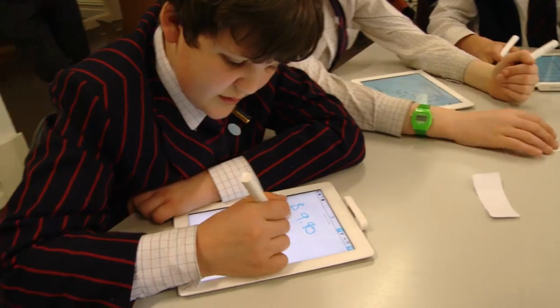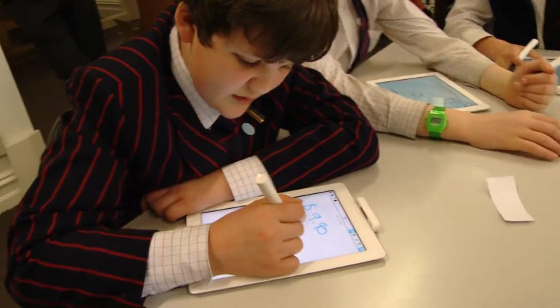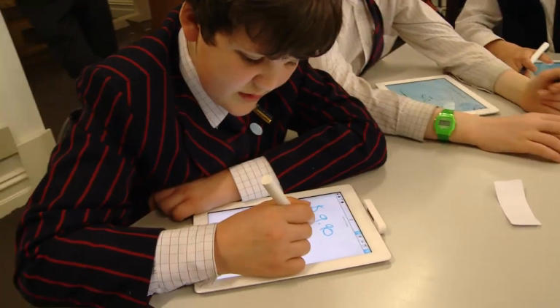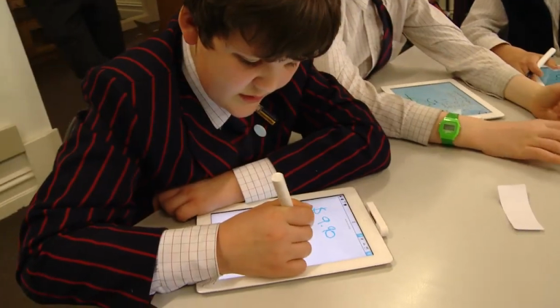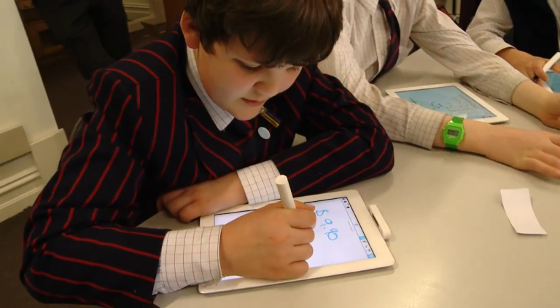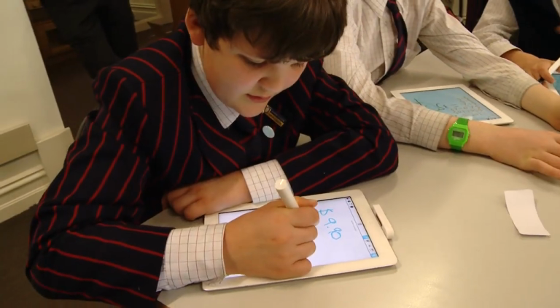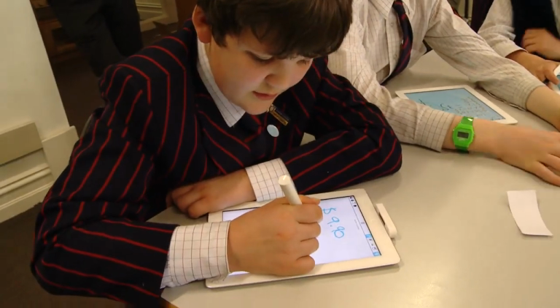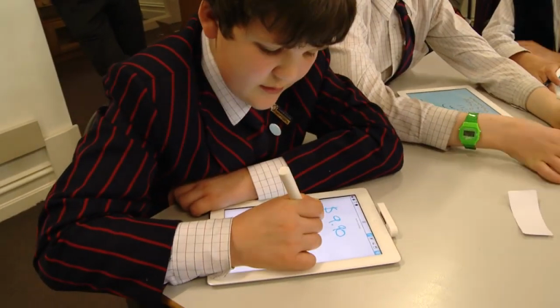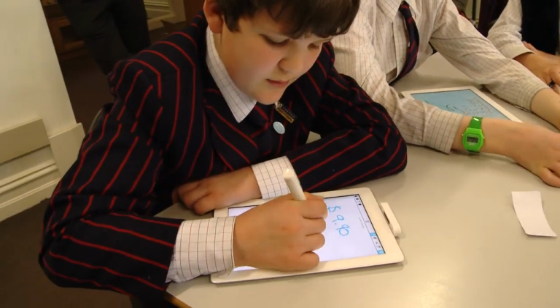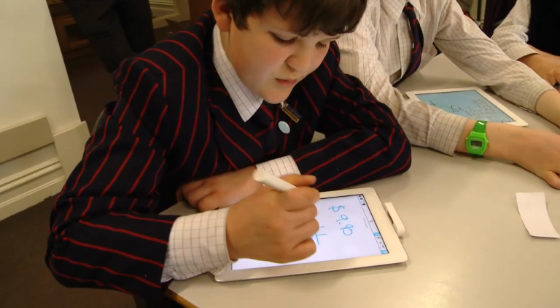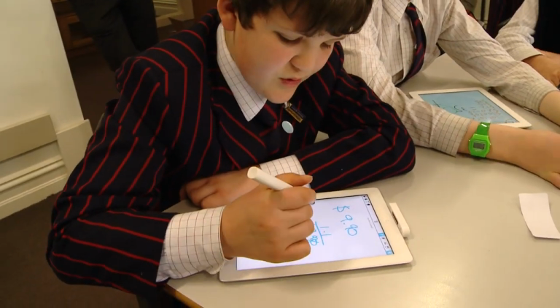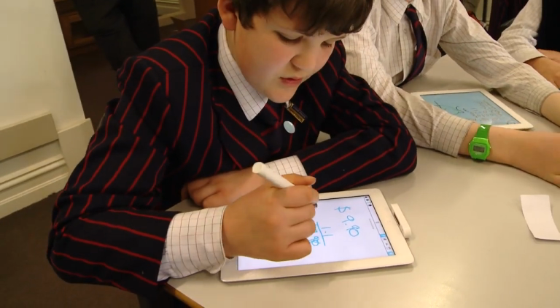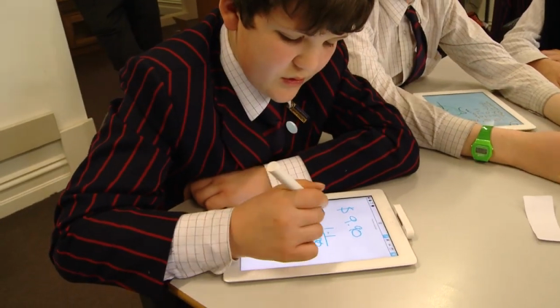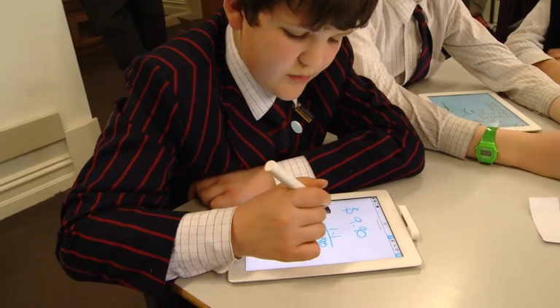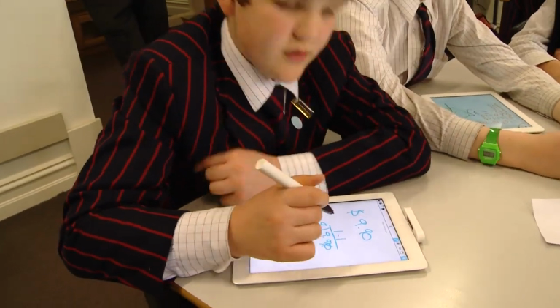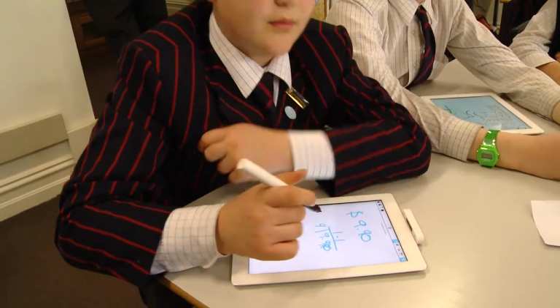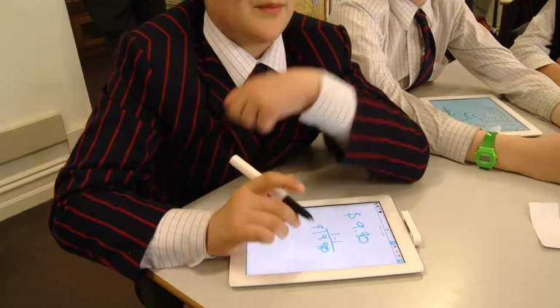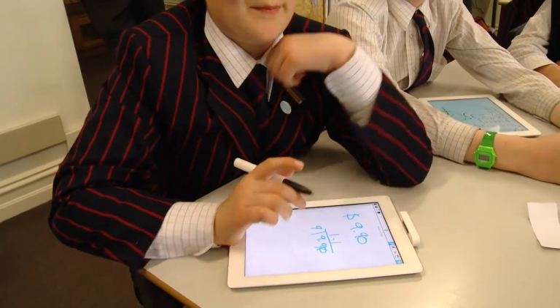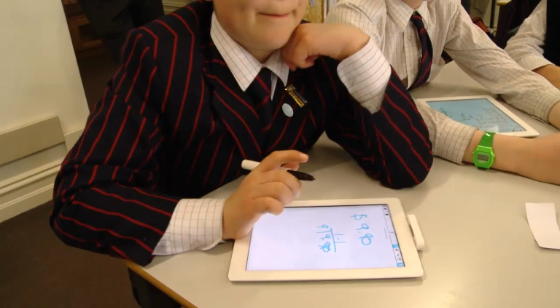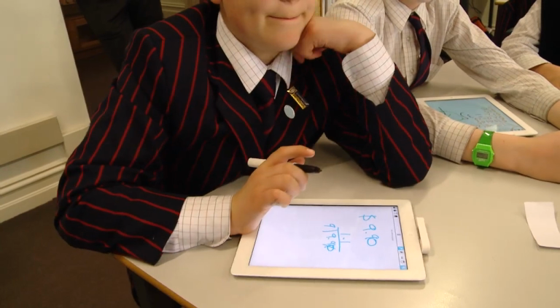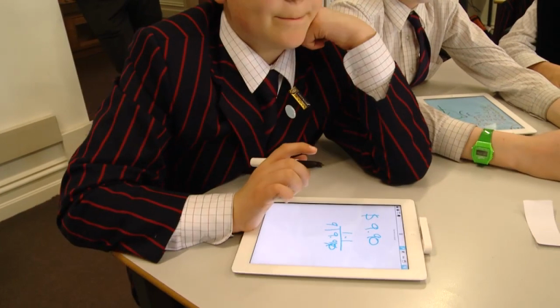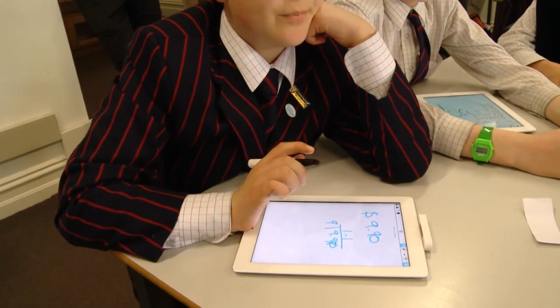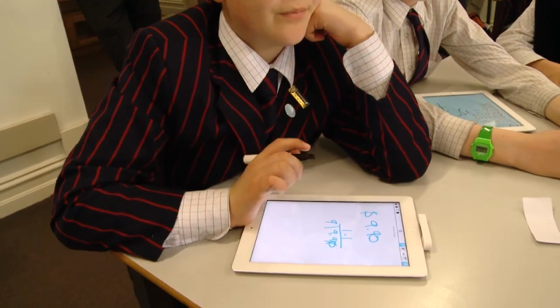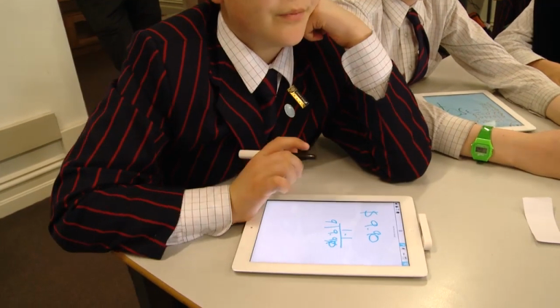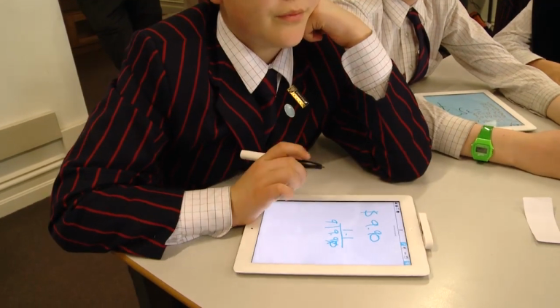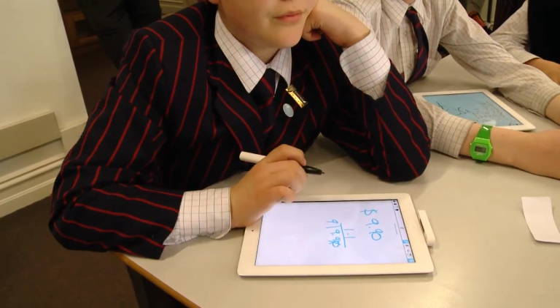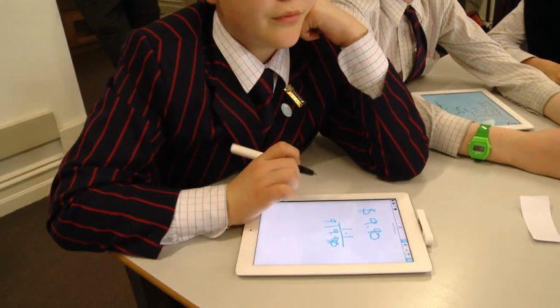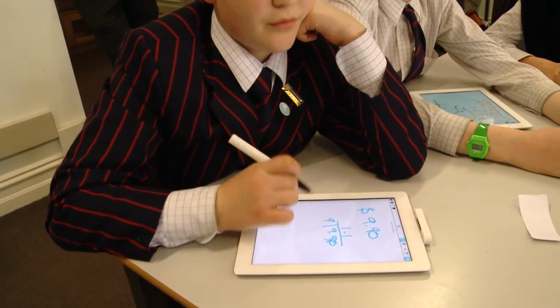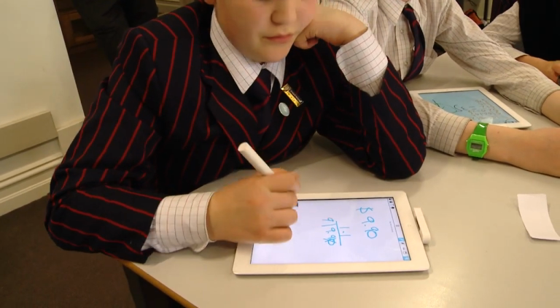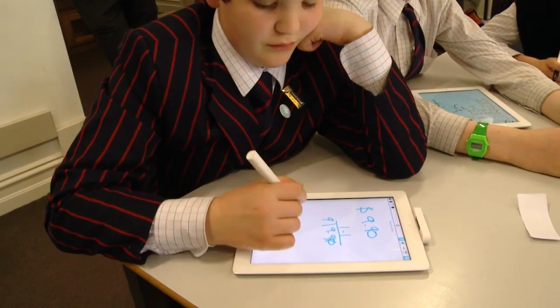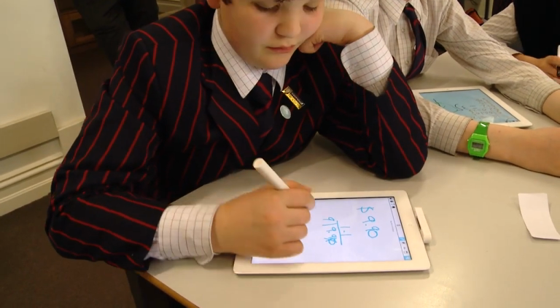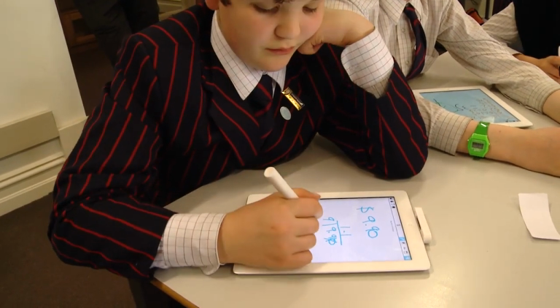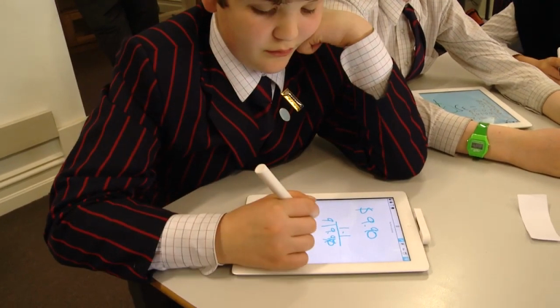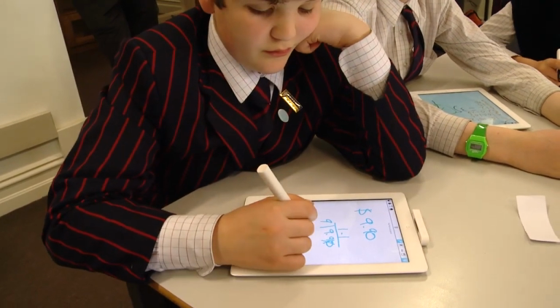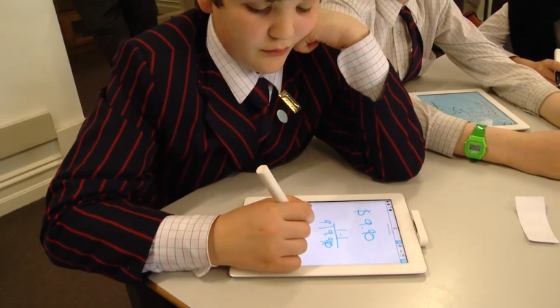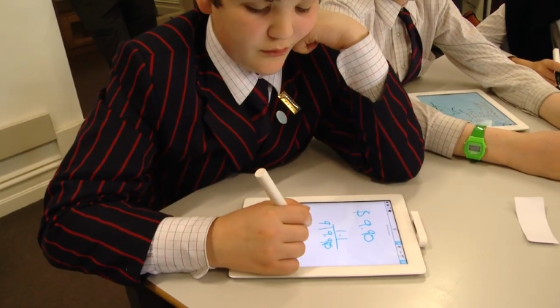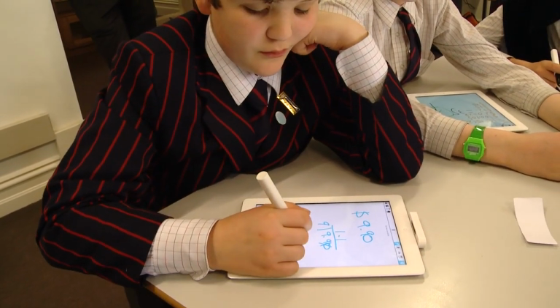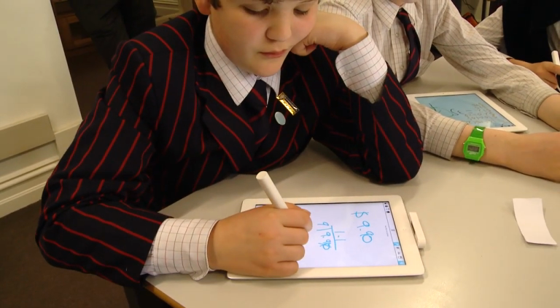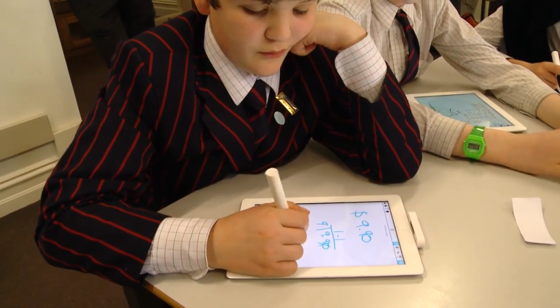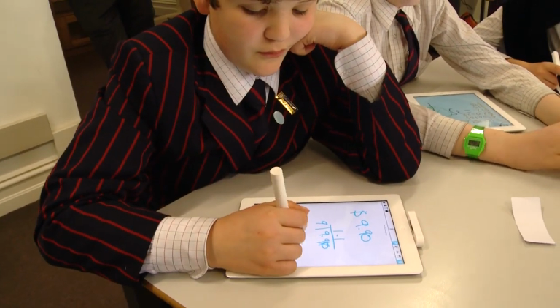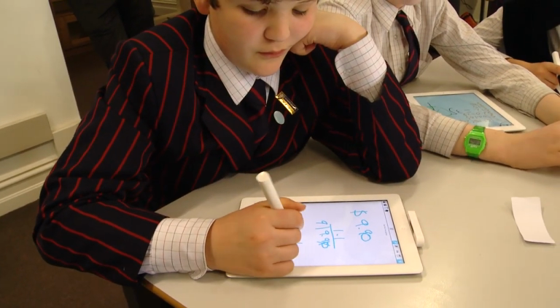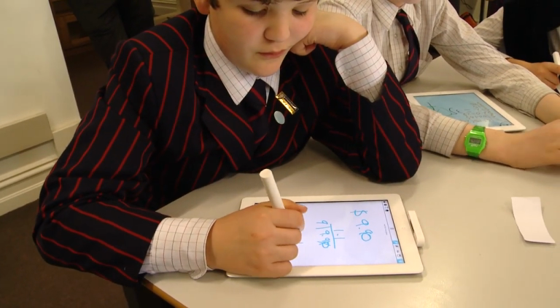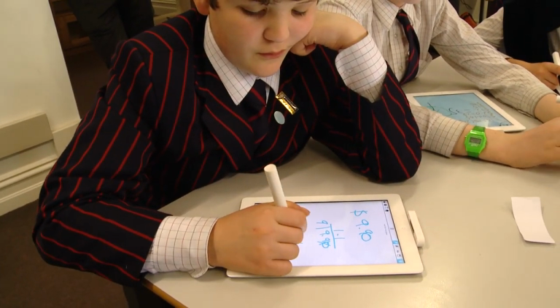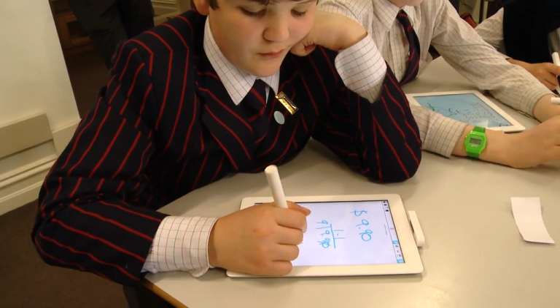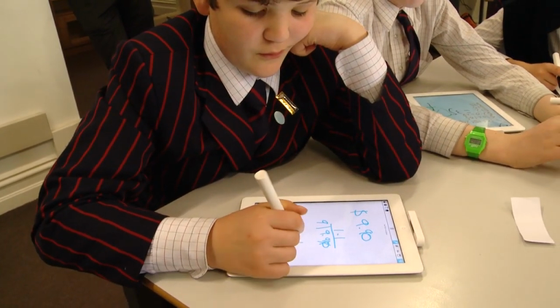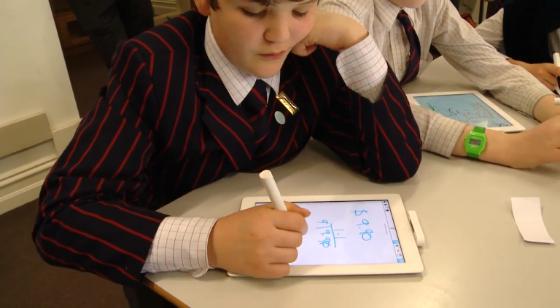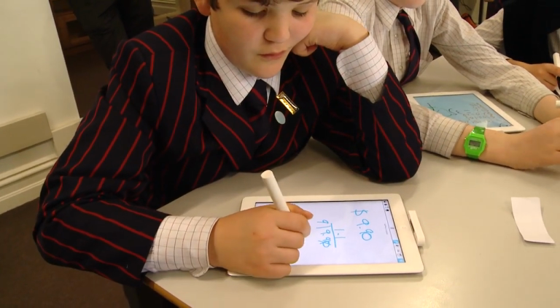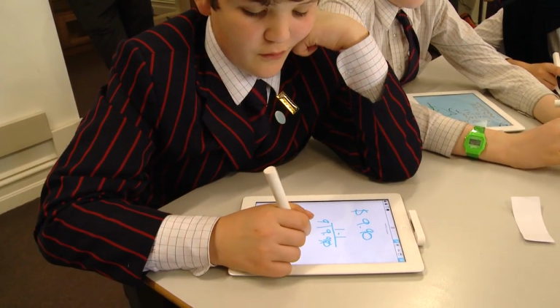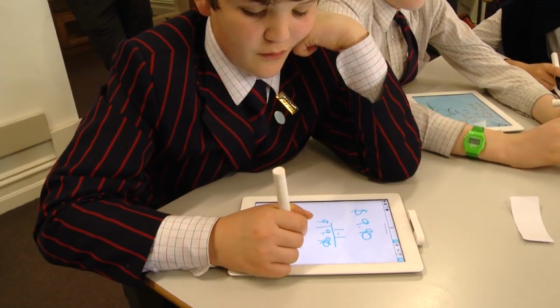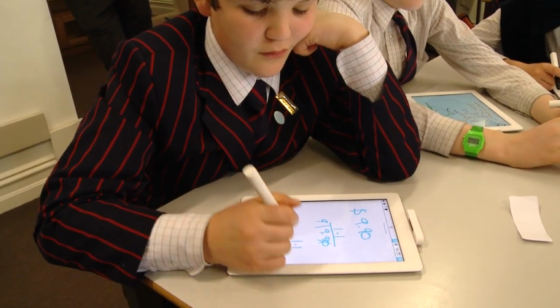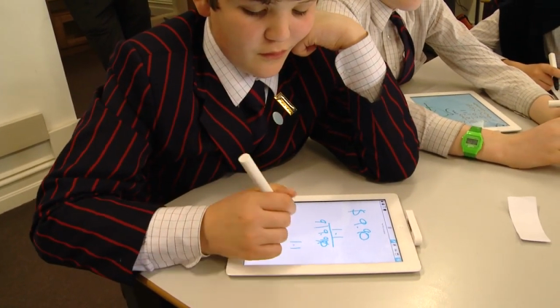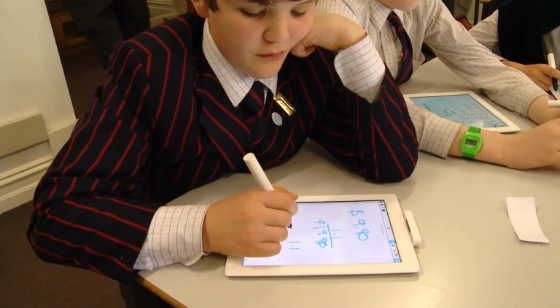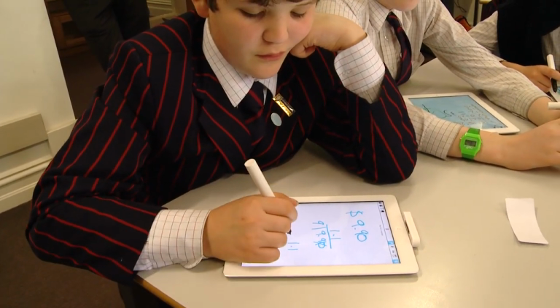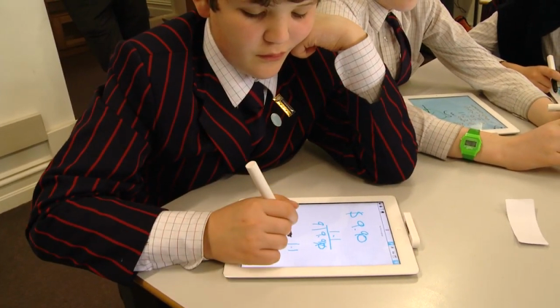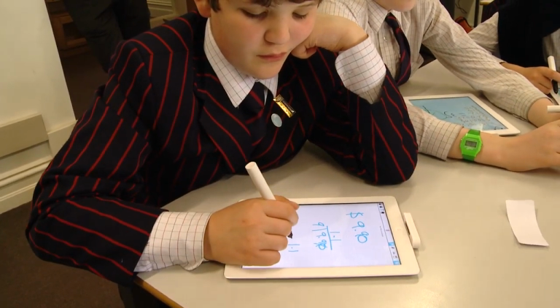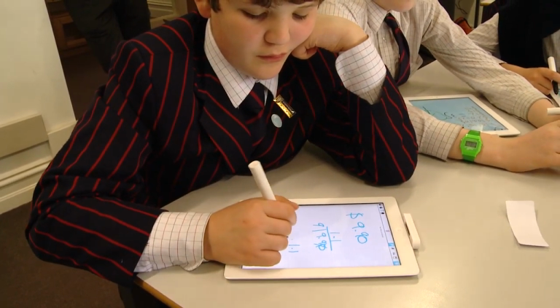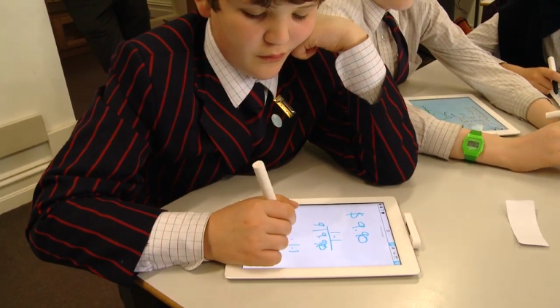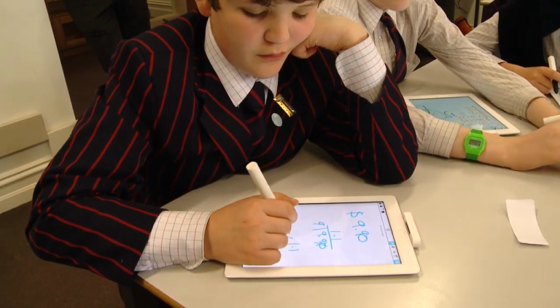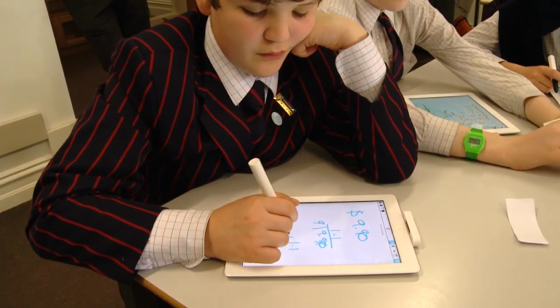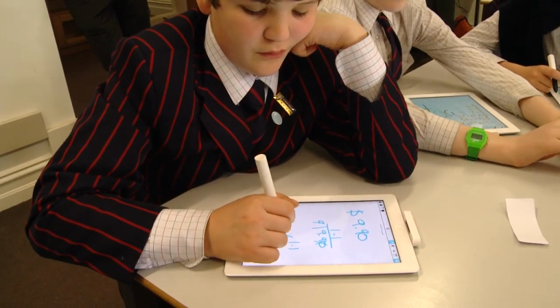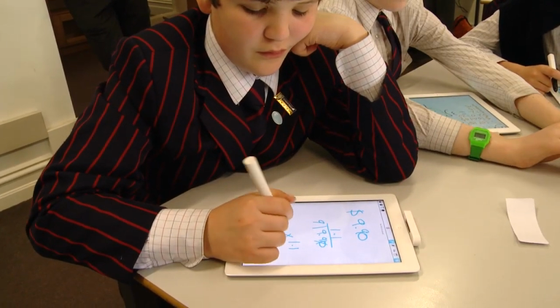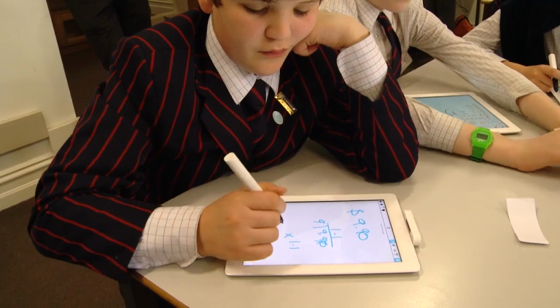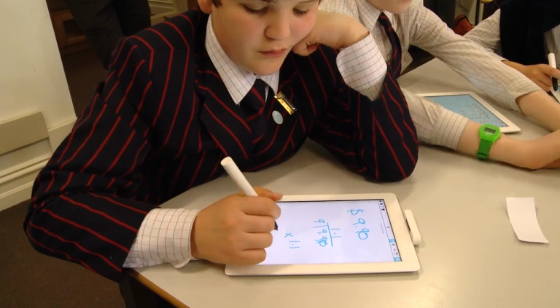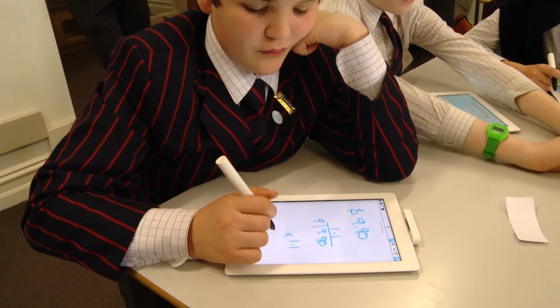Can you just imagine — you know how you write out your book list and you have to get all your paper and your pens and your atlas and all that sort of stuff? You can do that on the iPad.